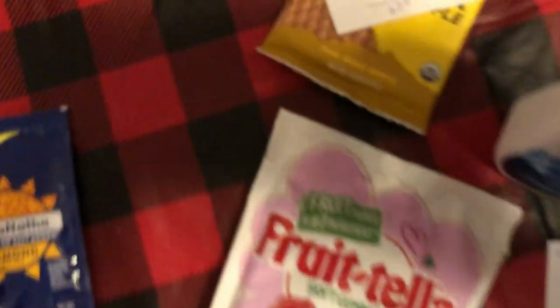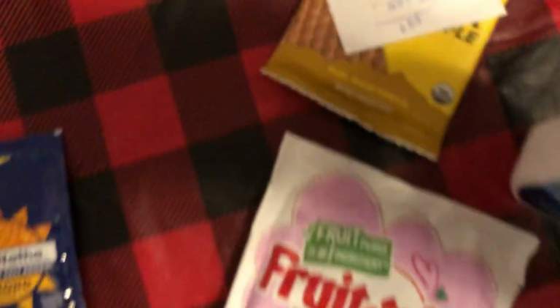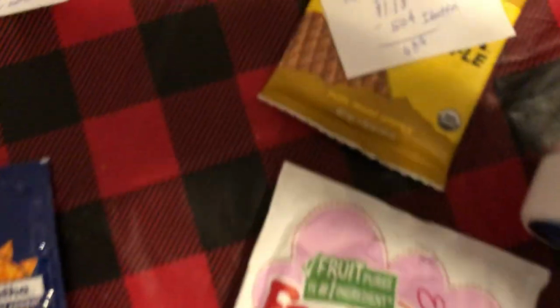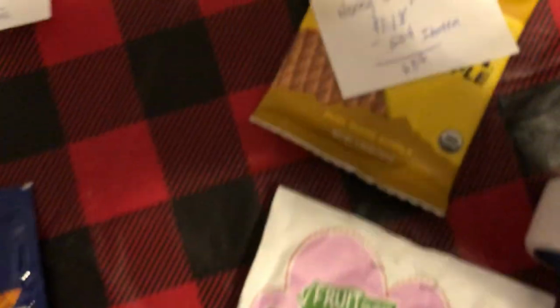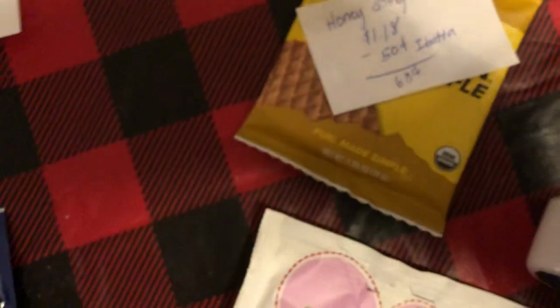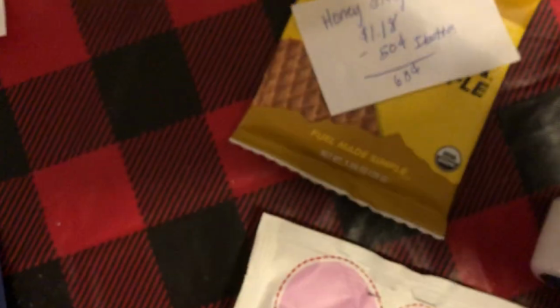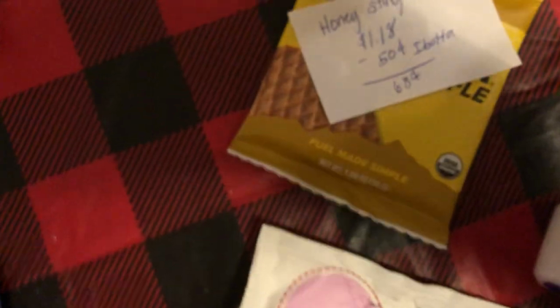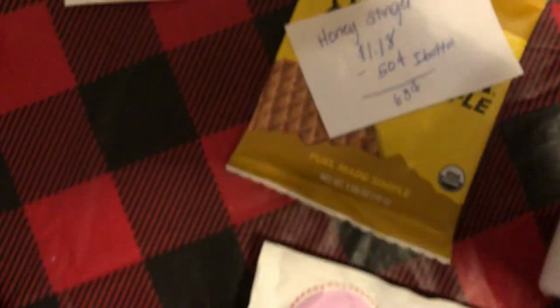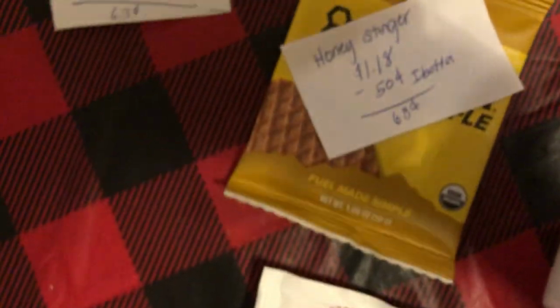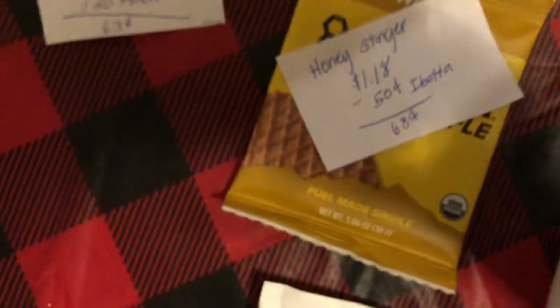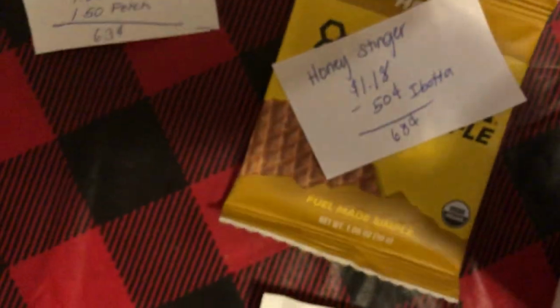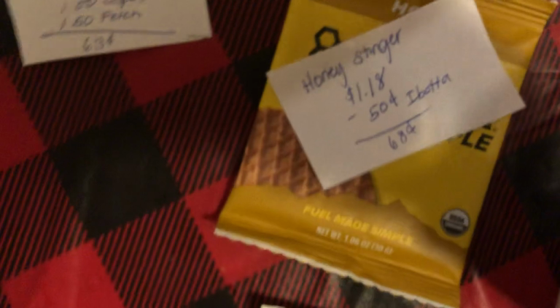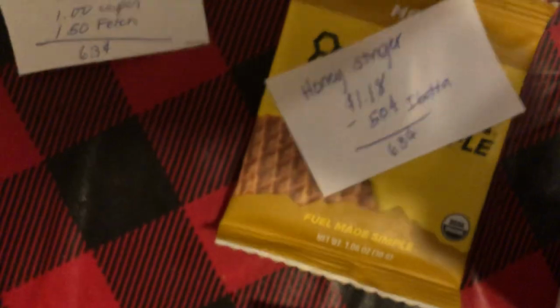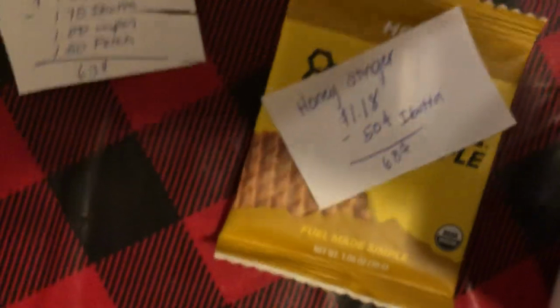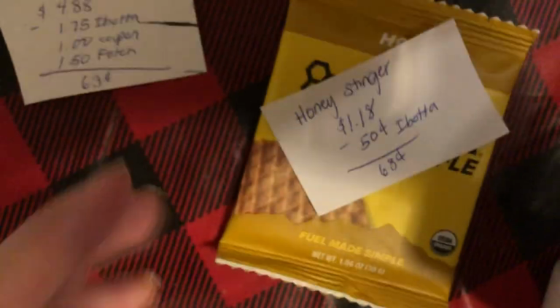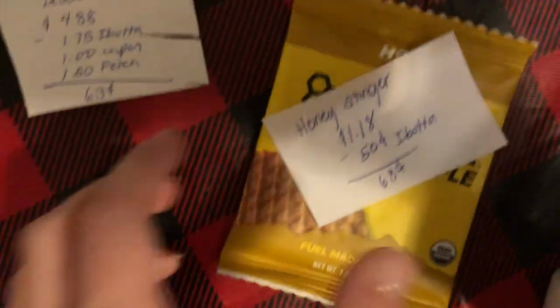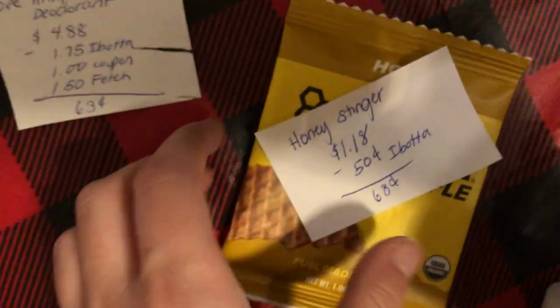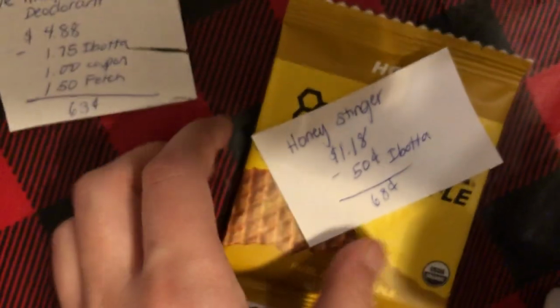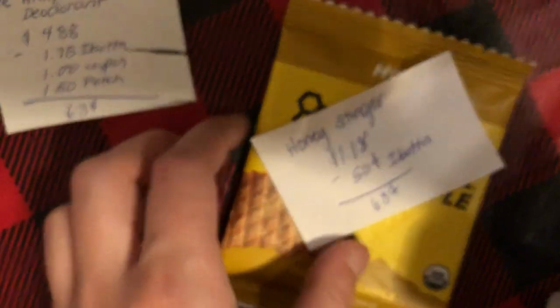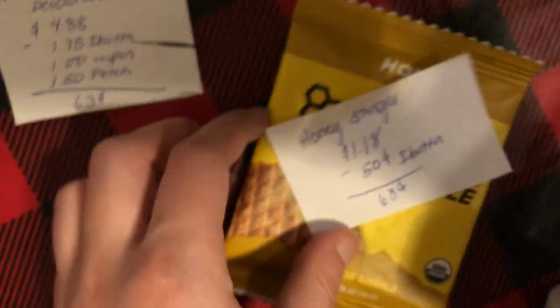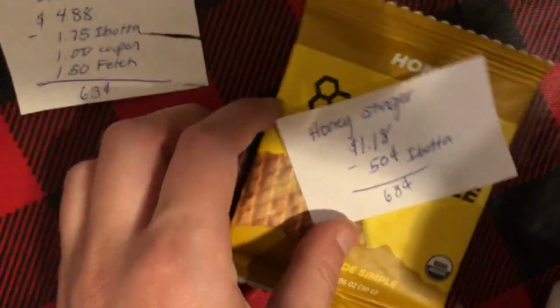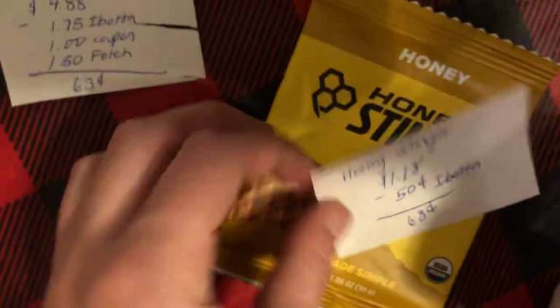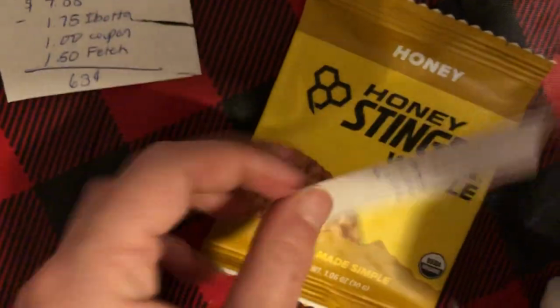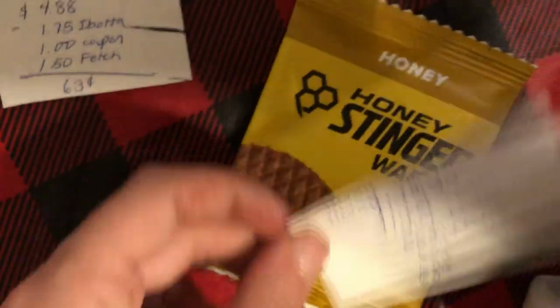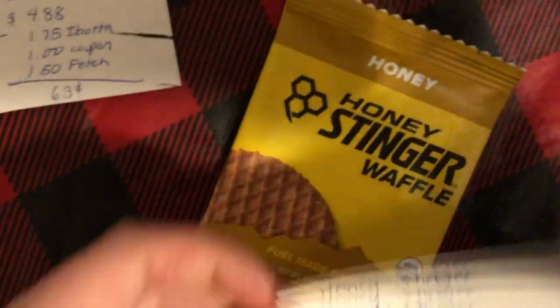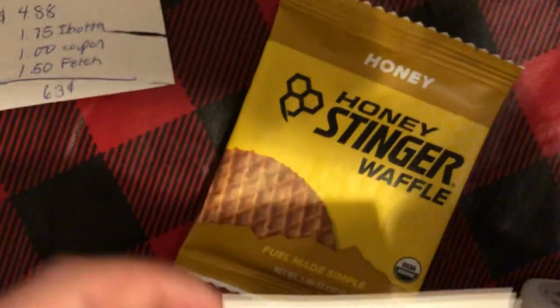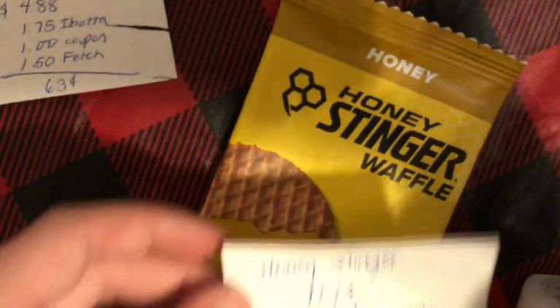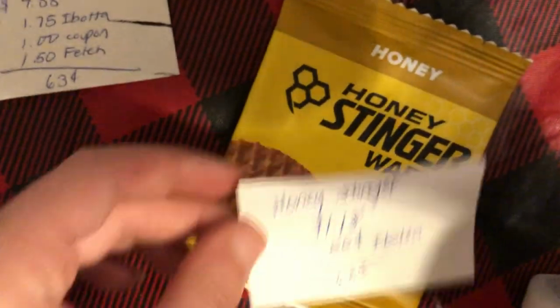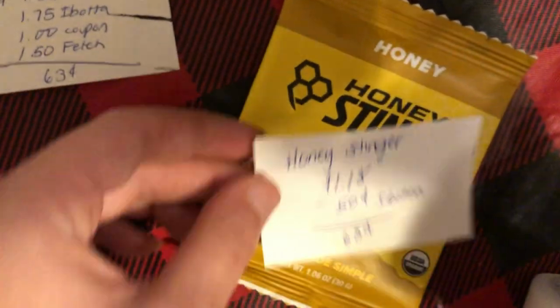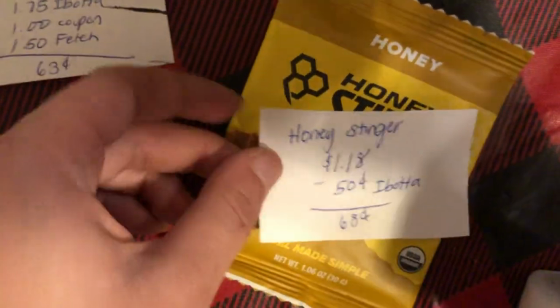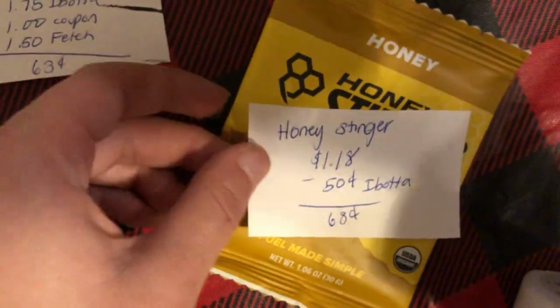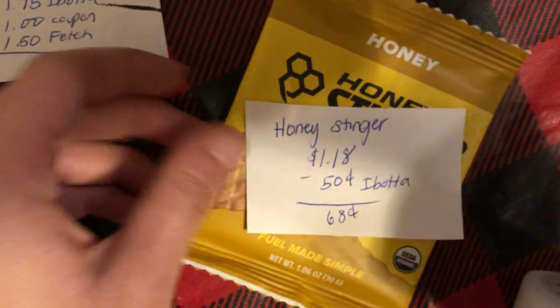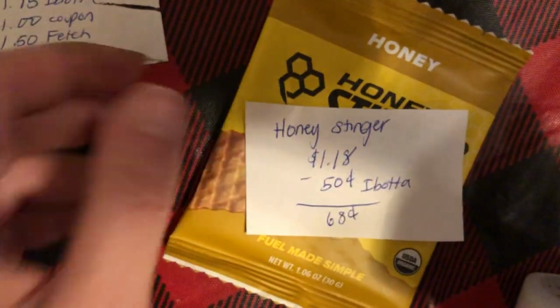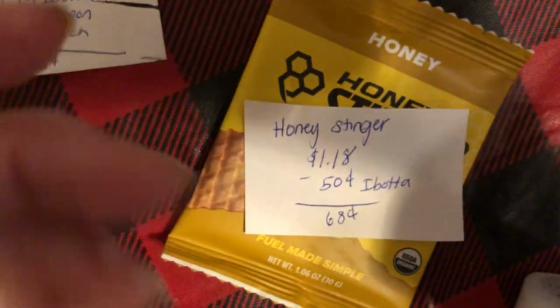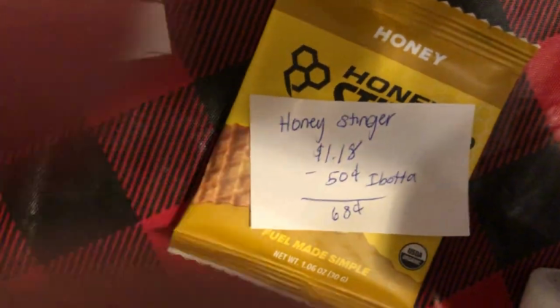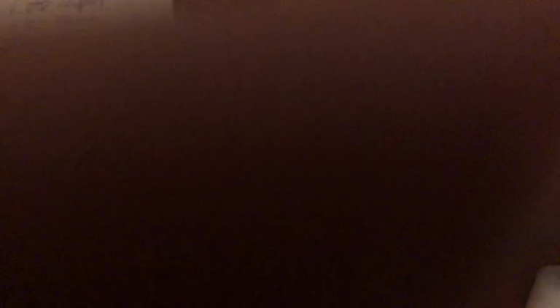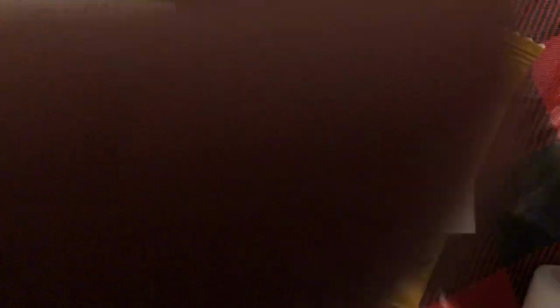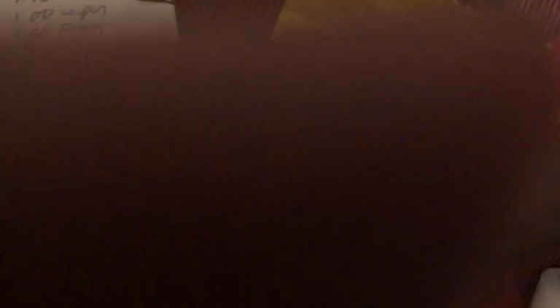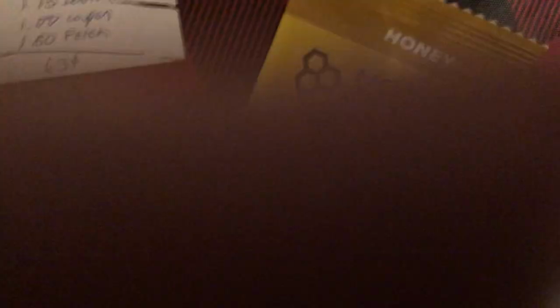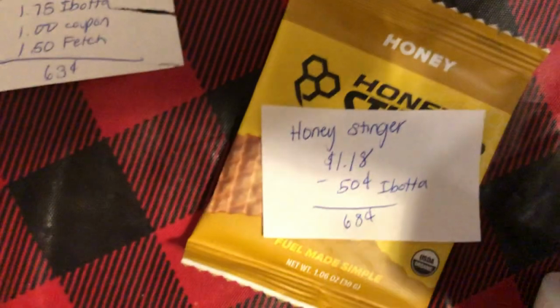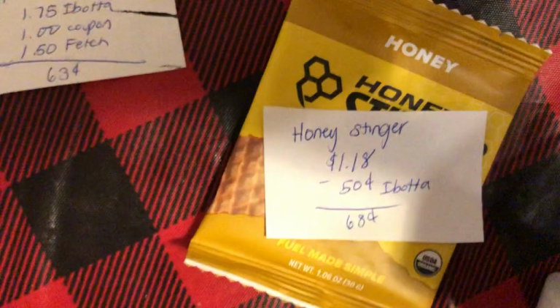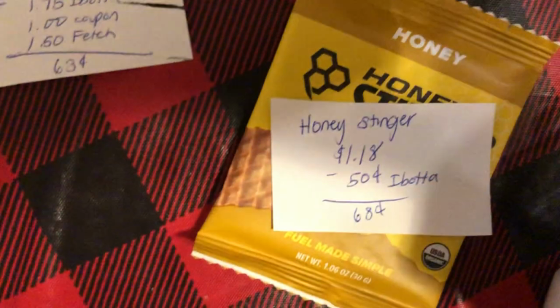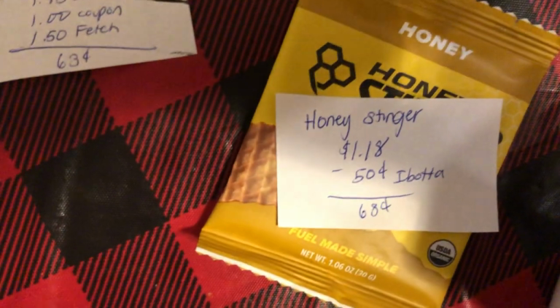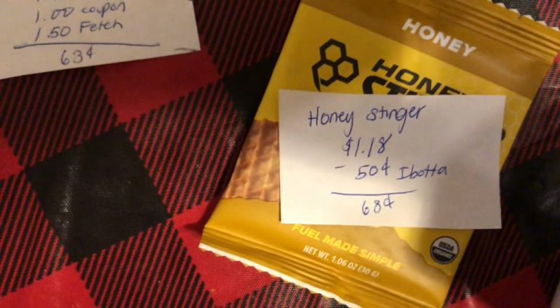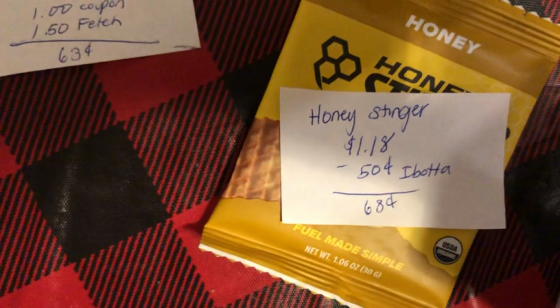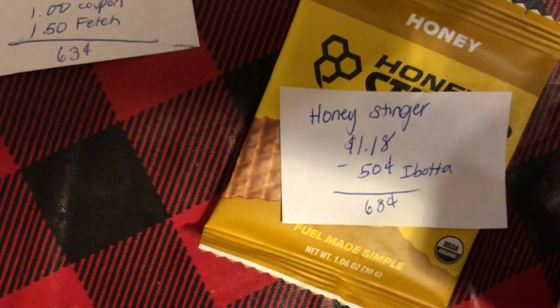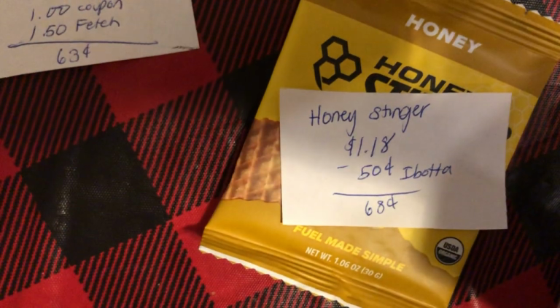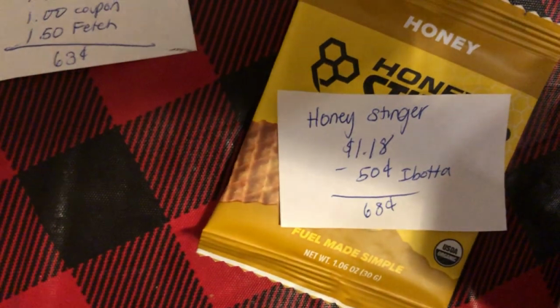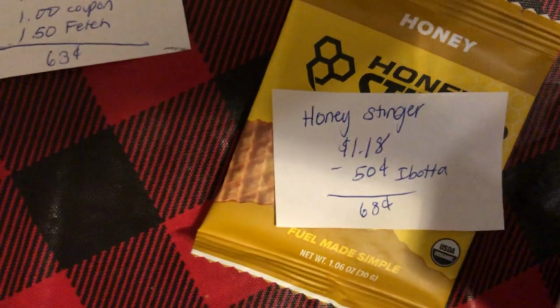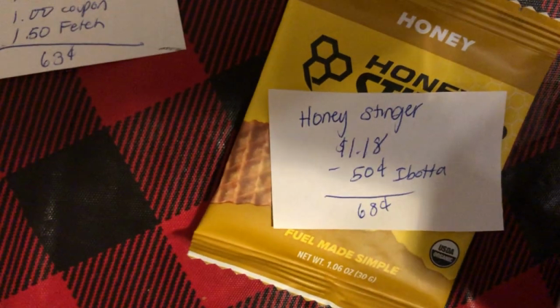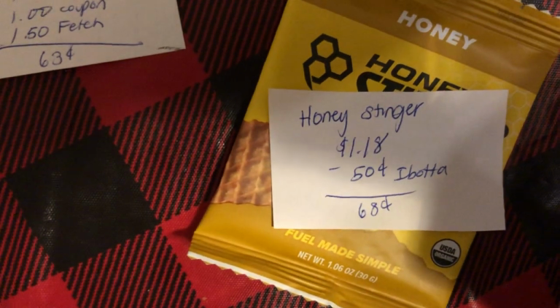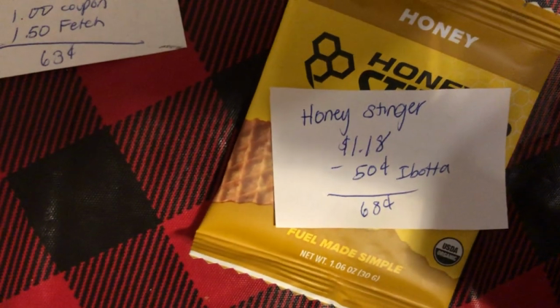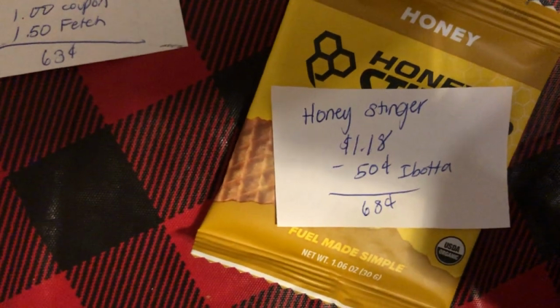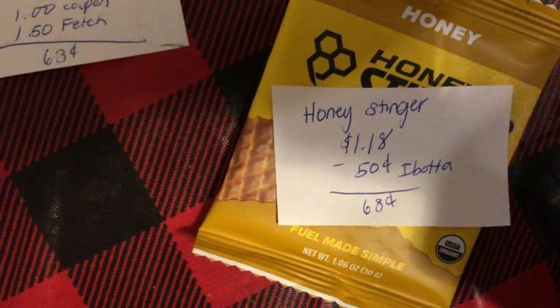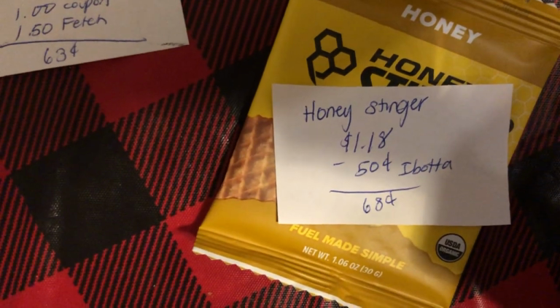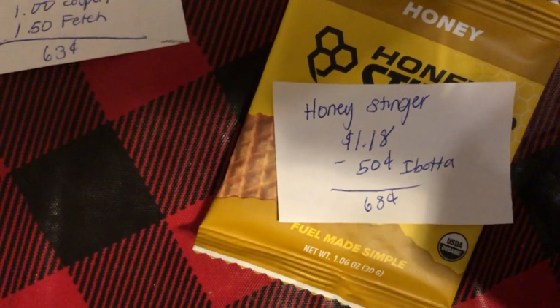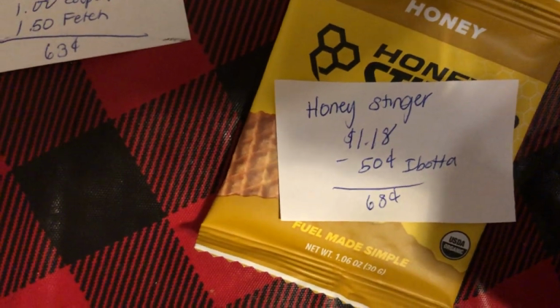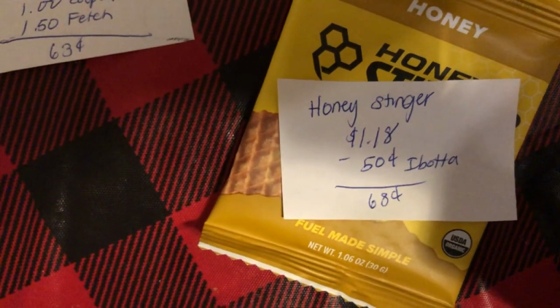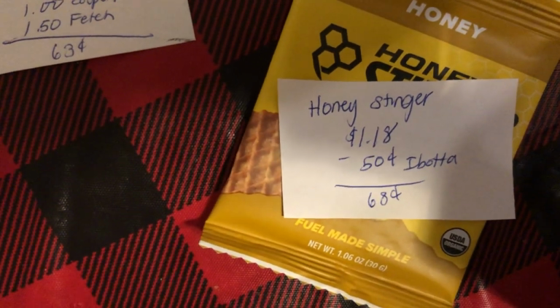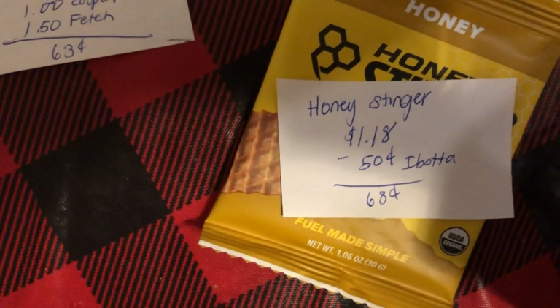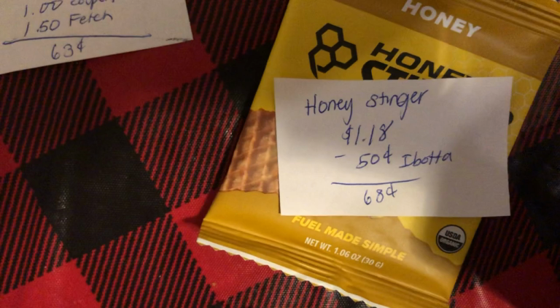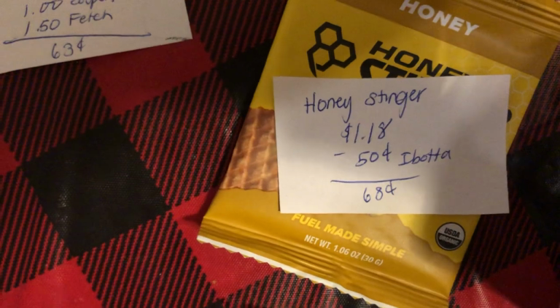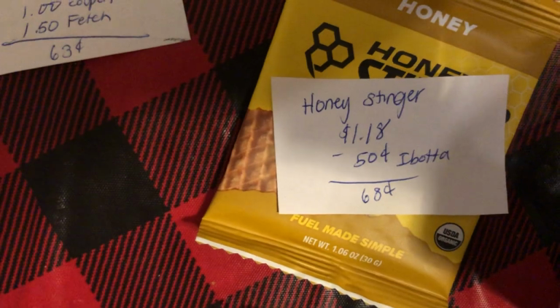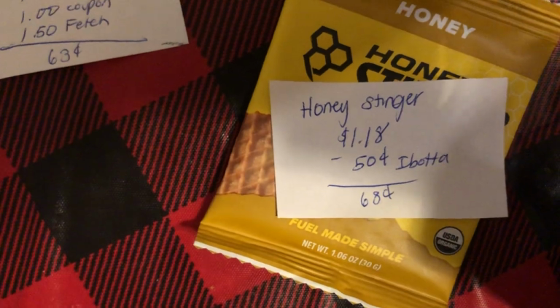The next deal is on the Honey Stinger. They are $1.18 and there's a $0.50 Ibotta making it $0.68.